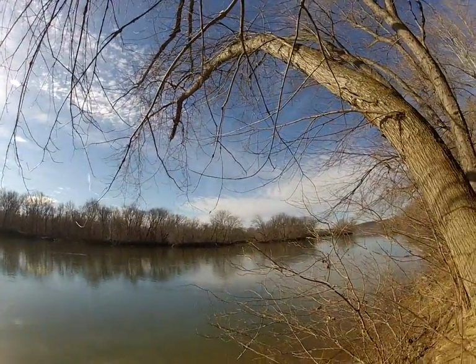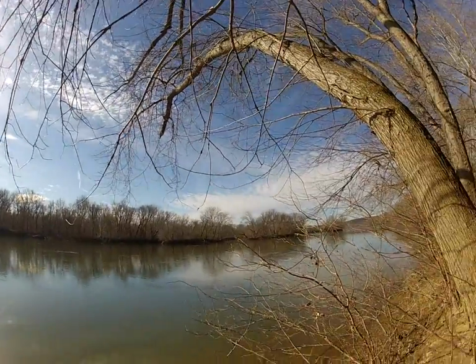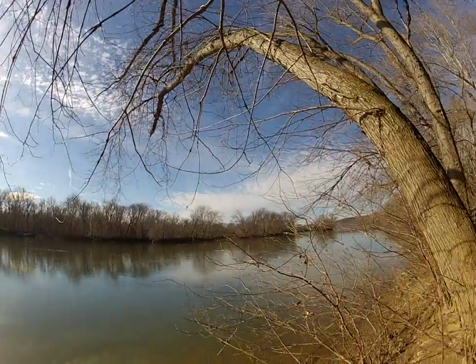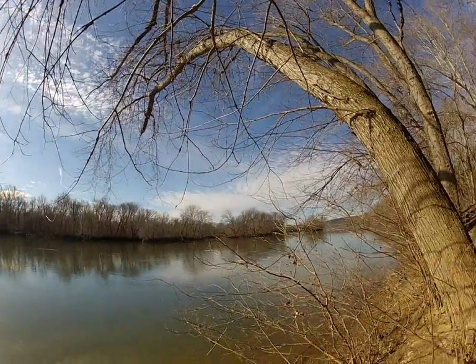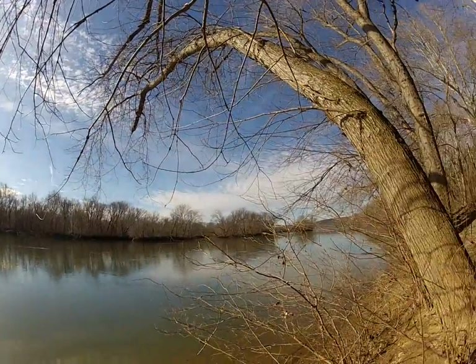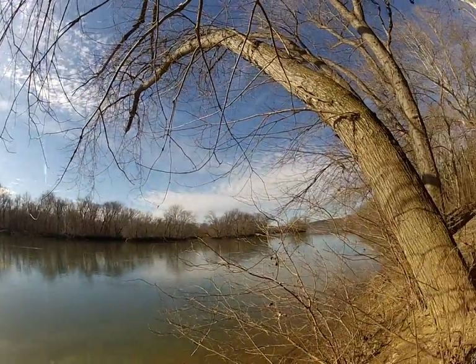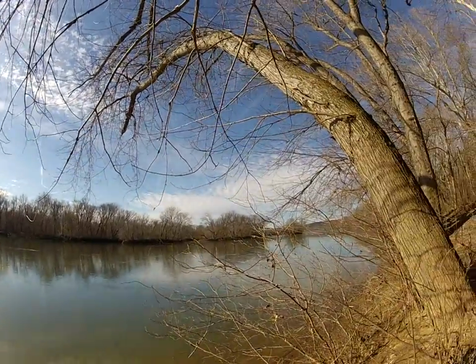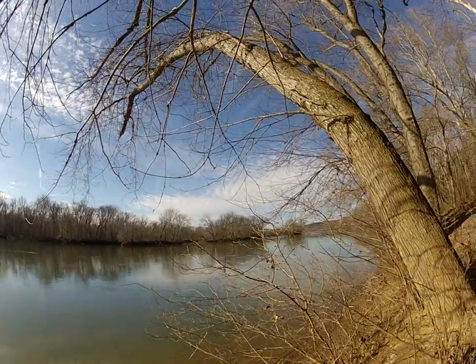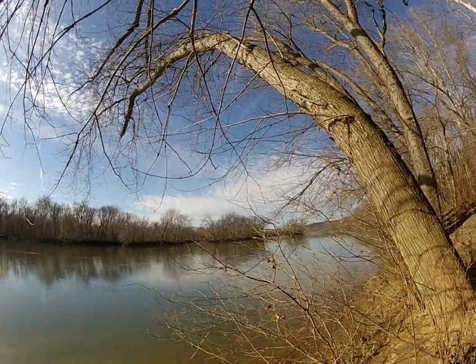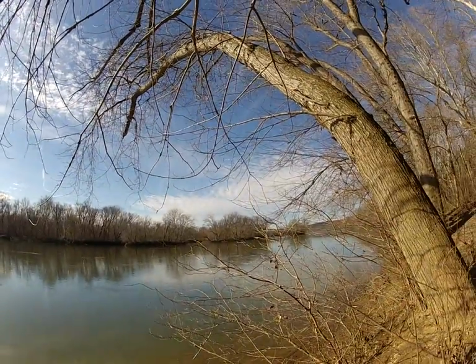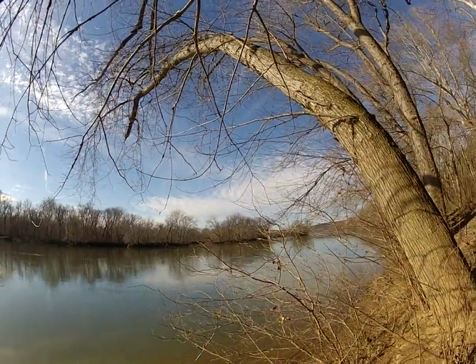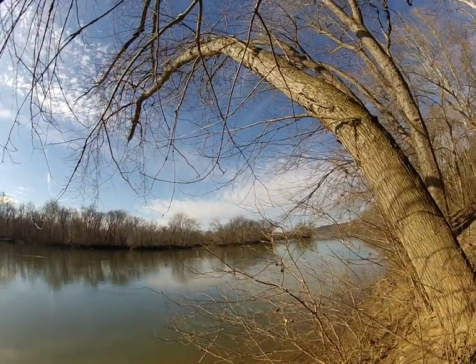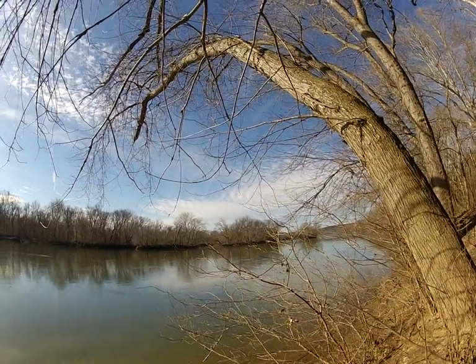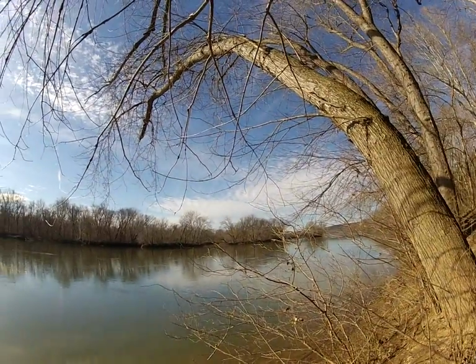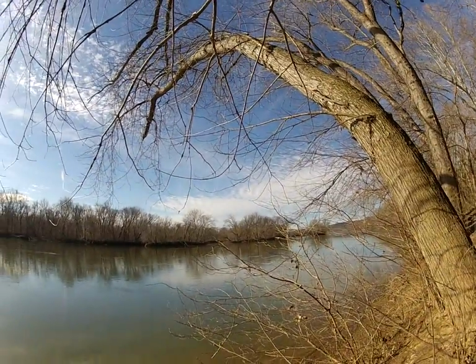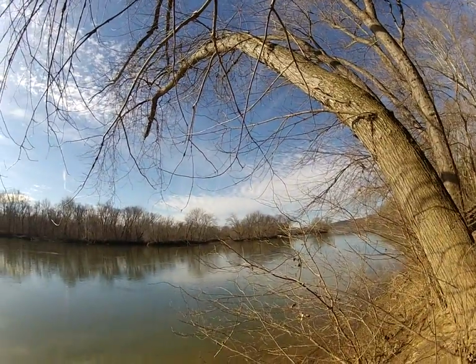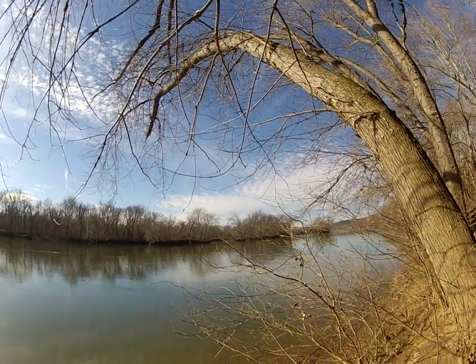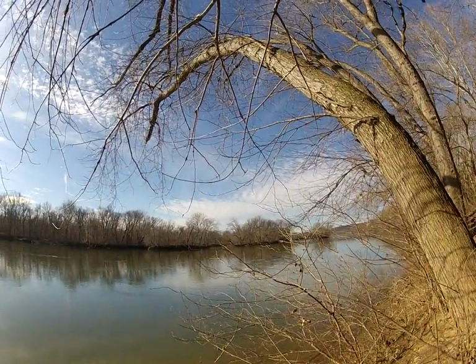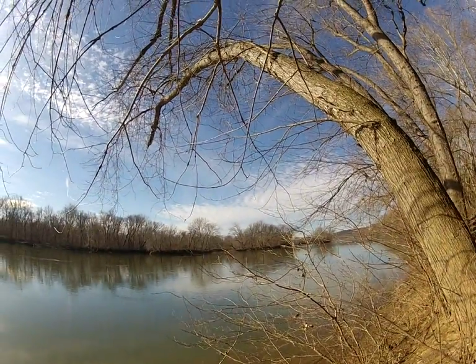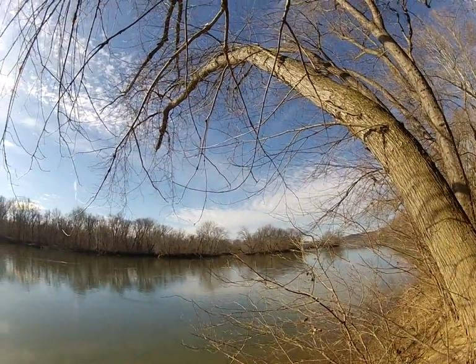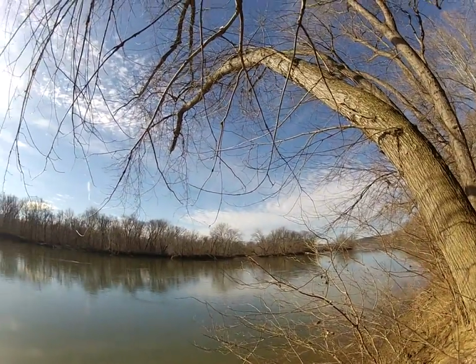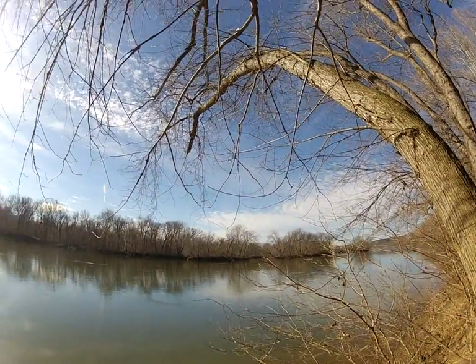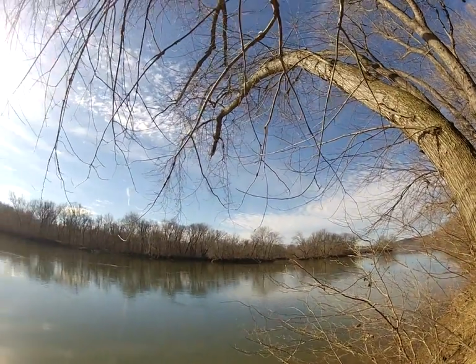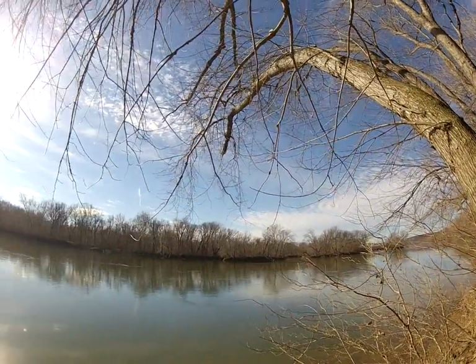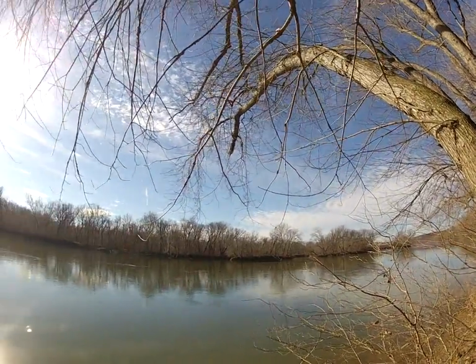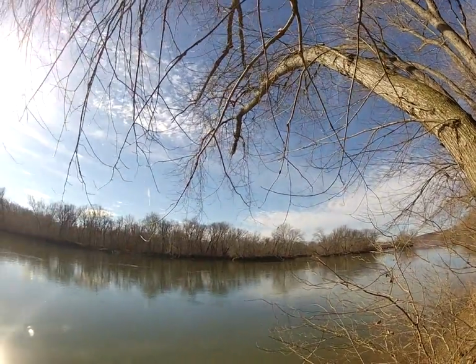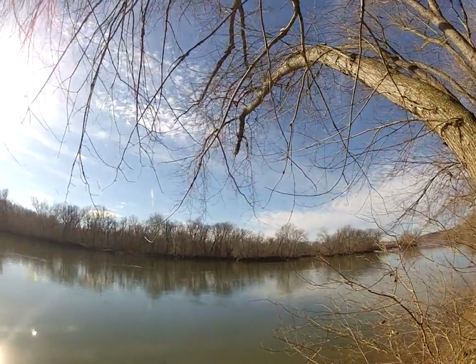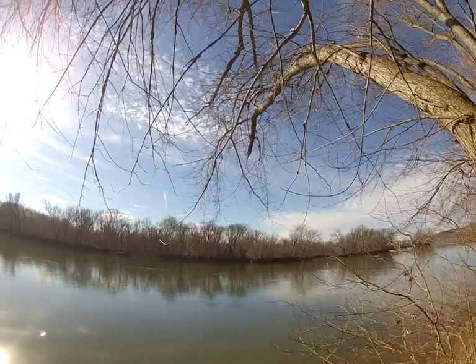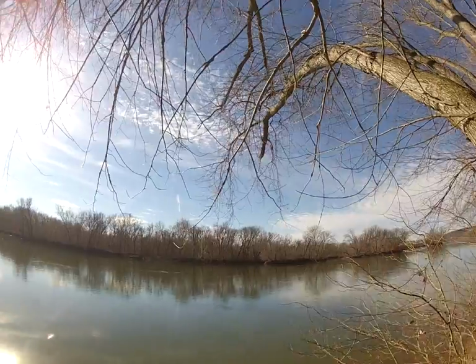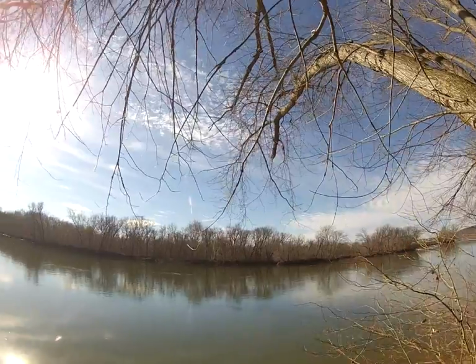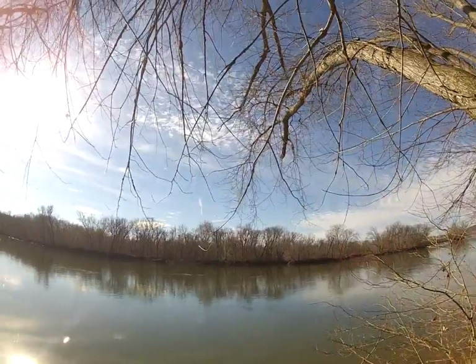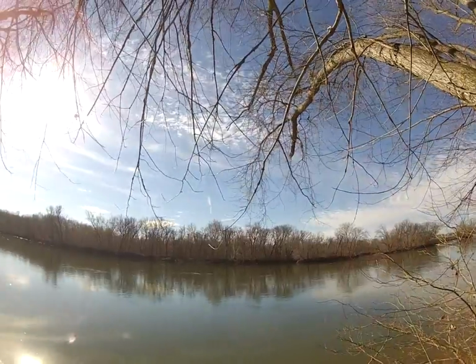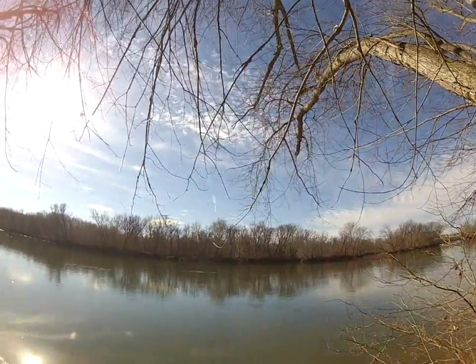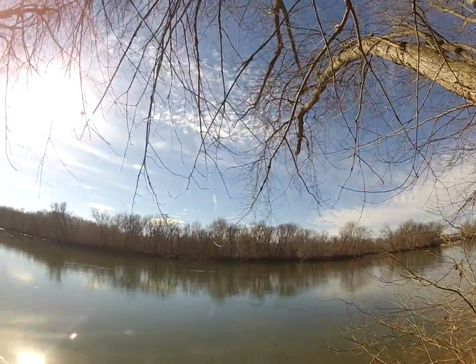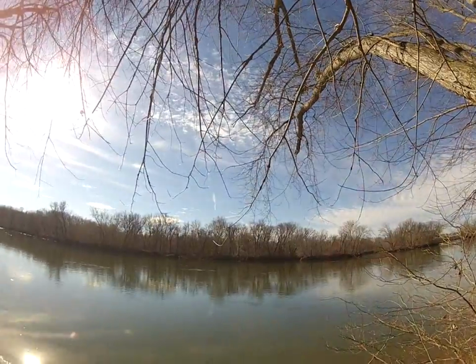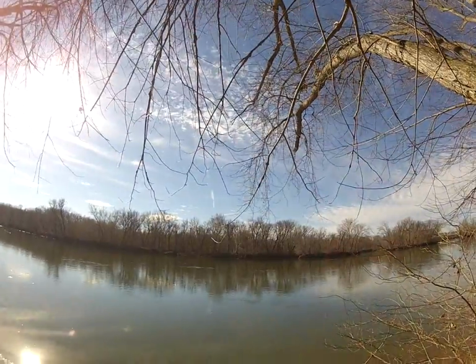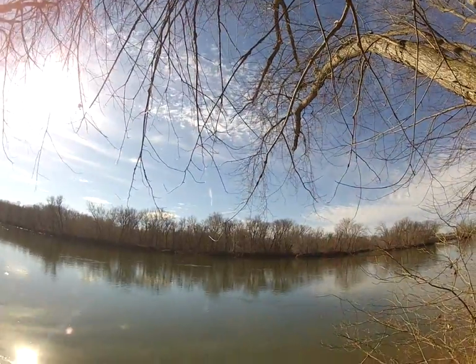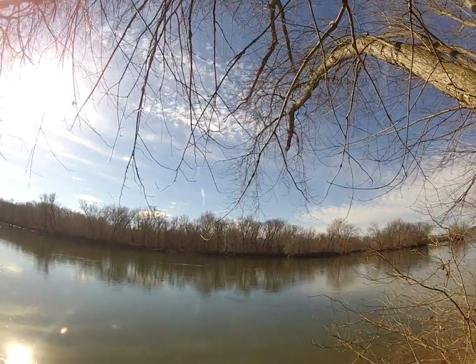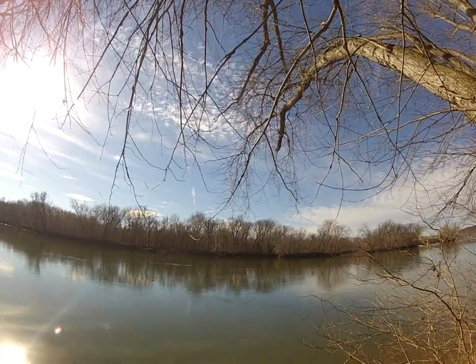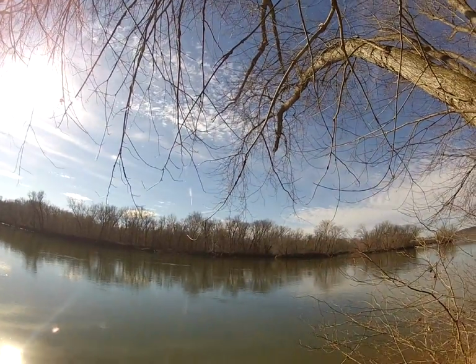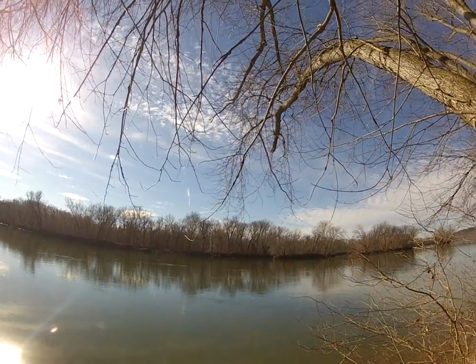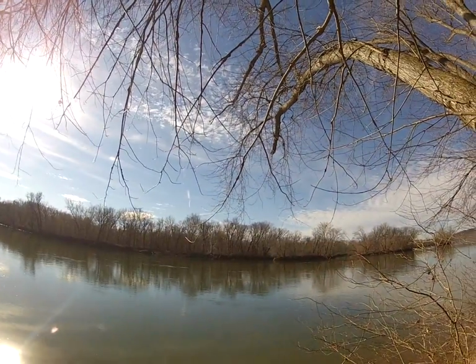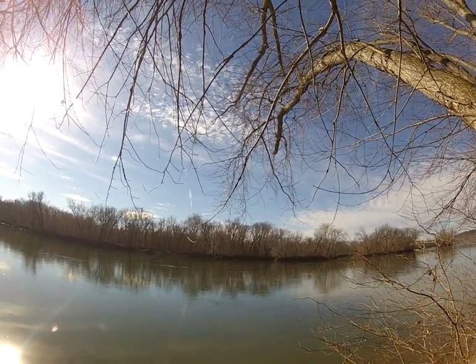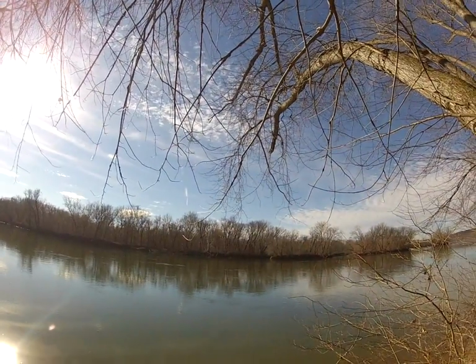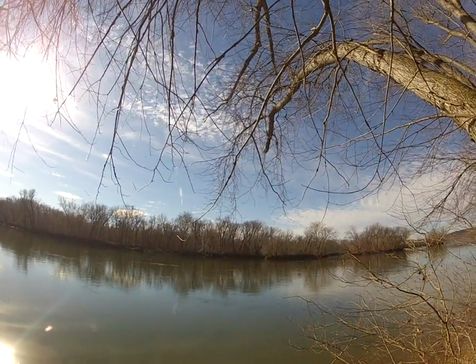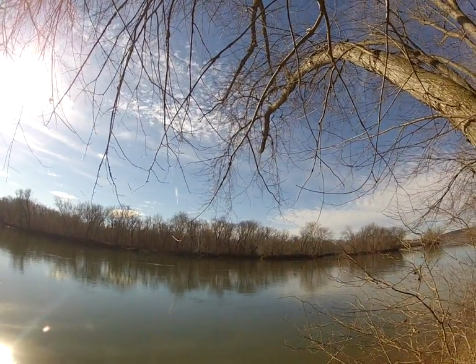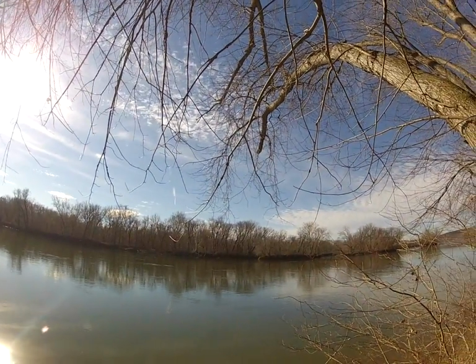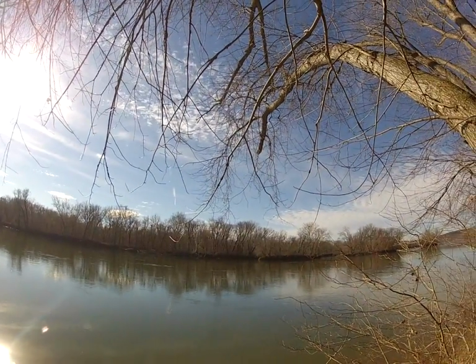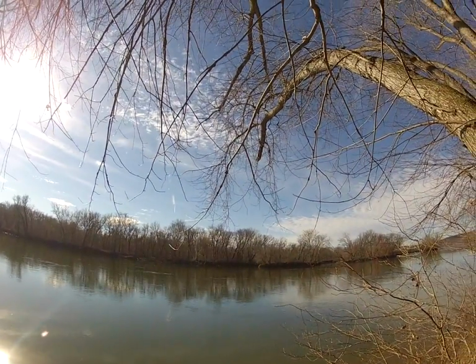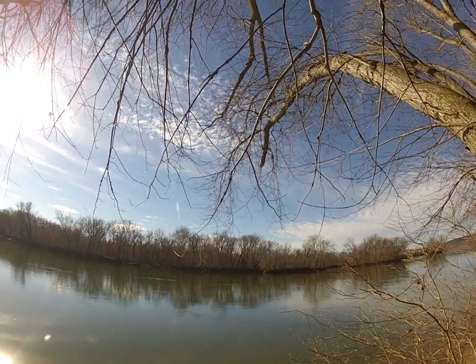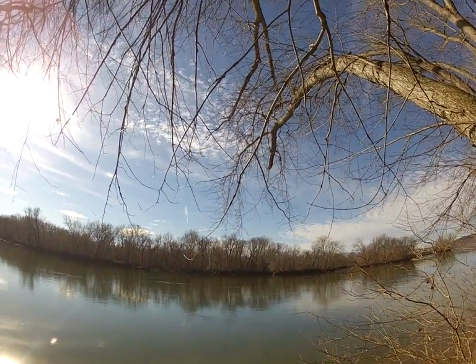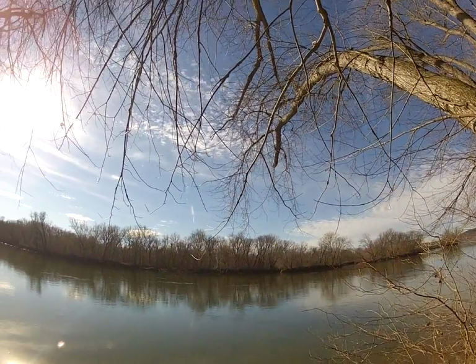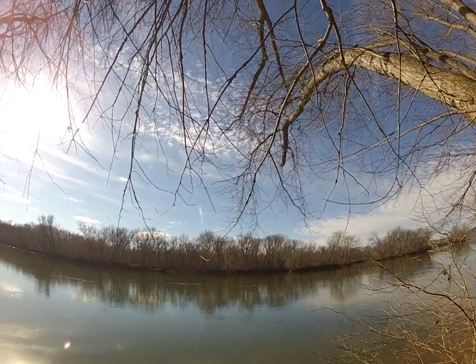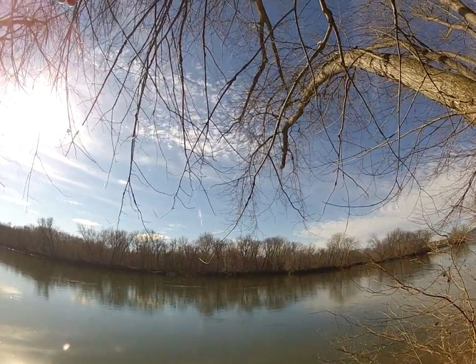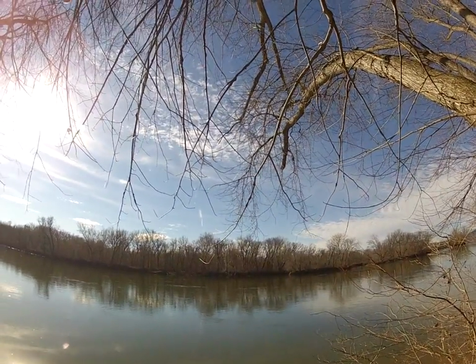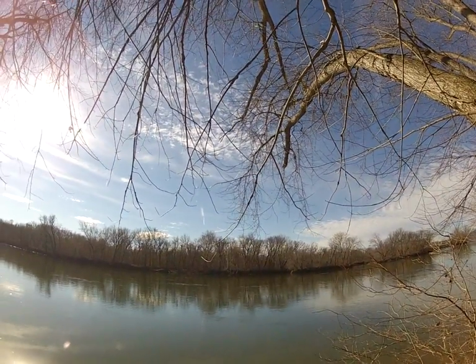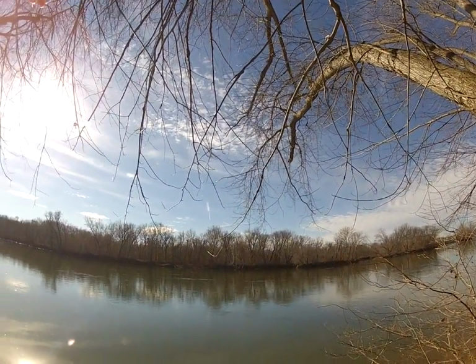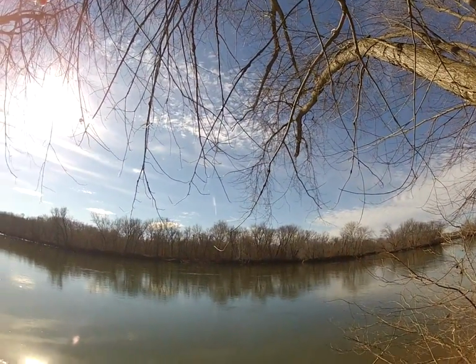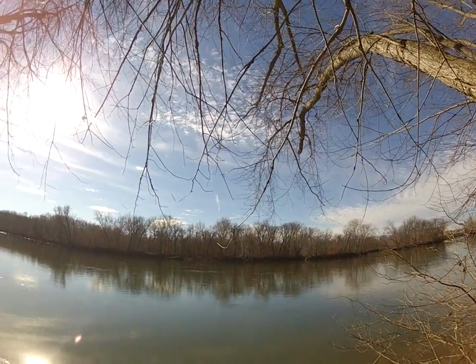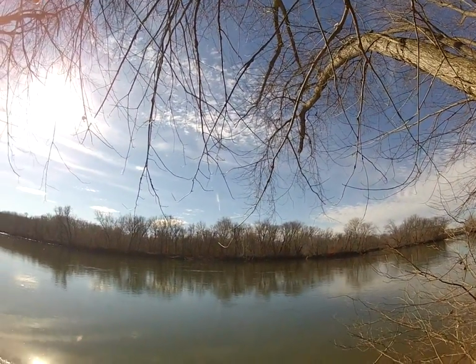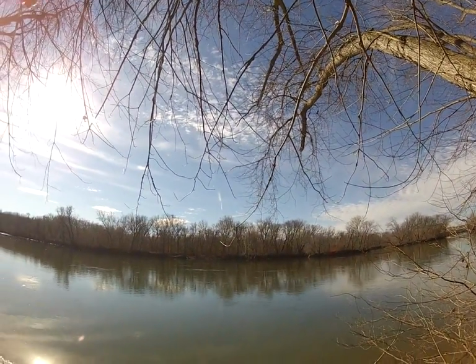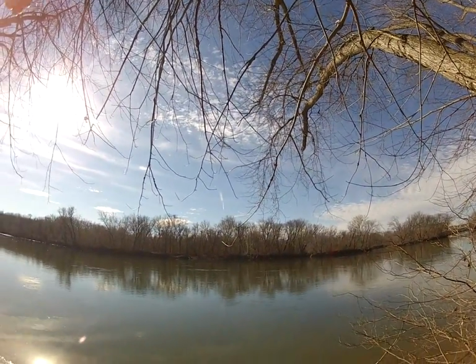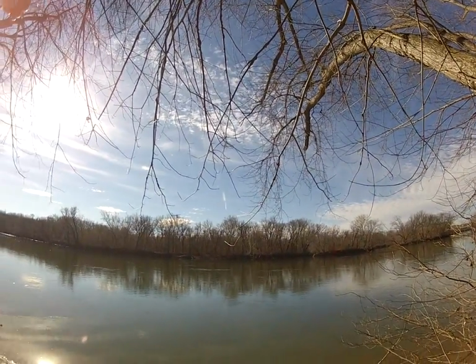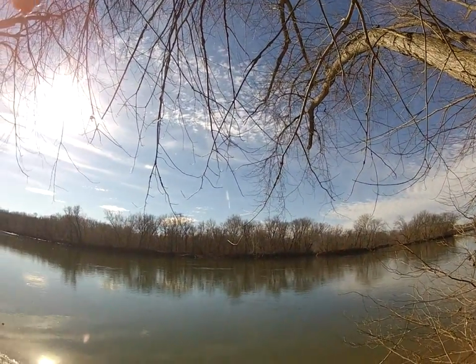There you can see the numerous small islands and larger island.